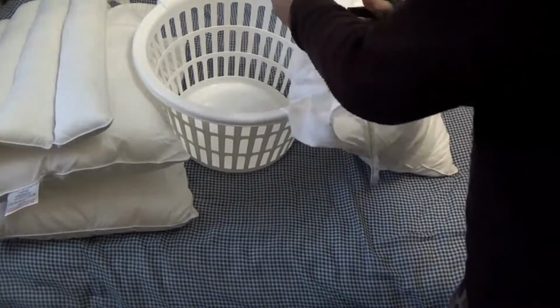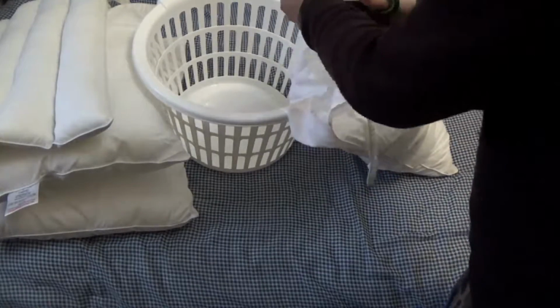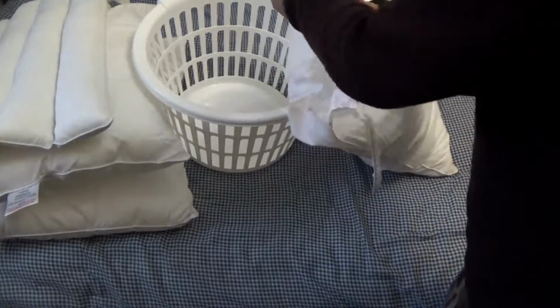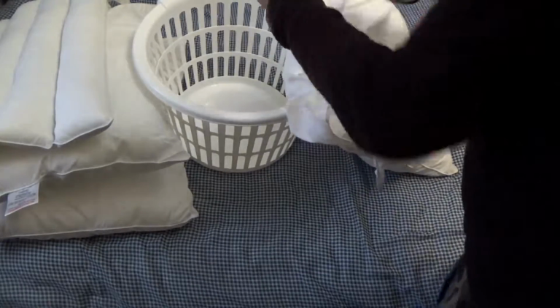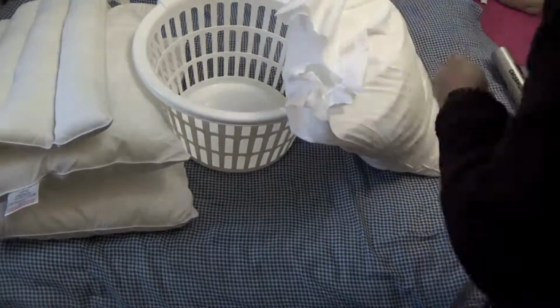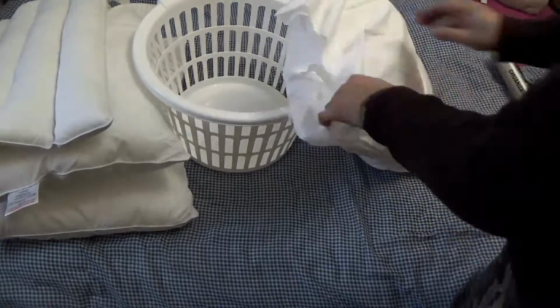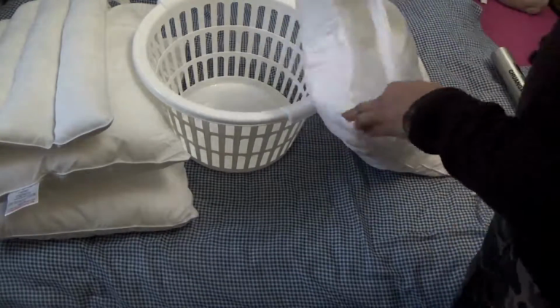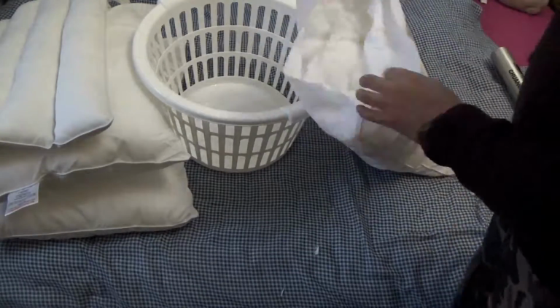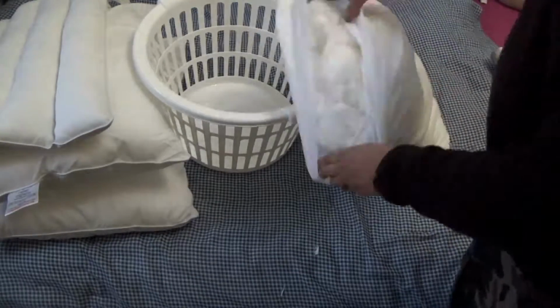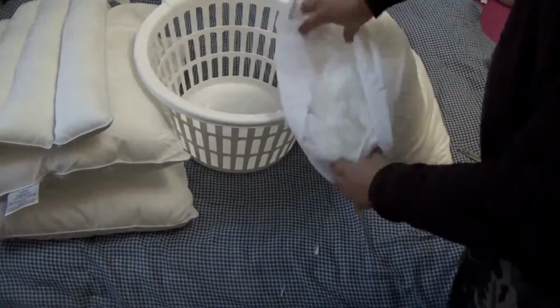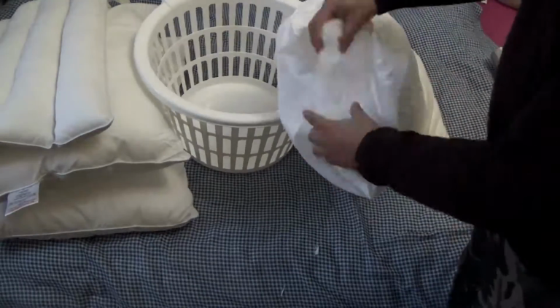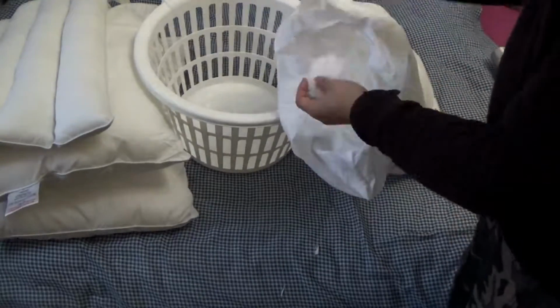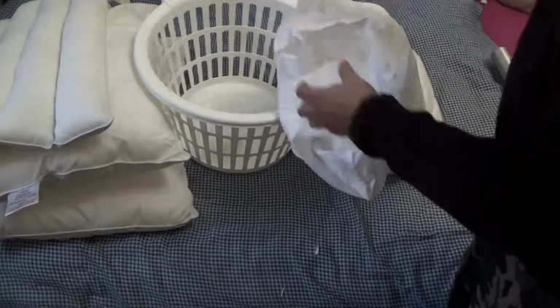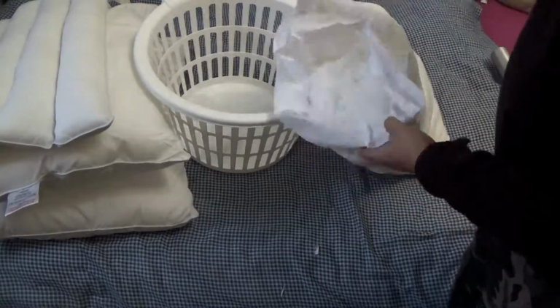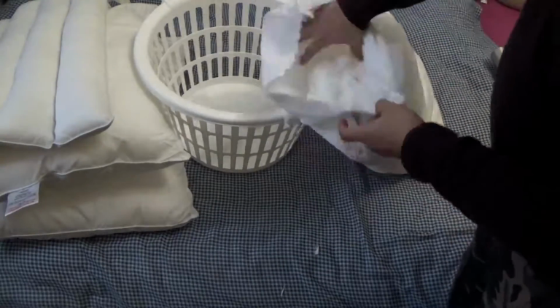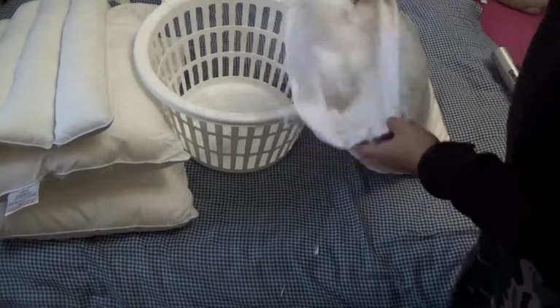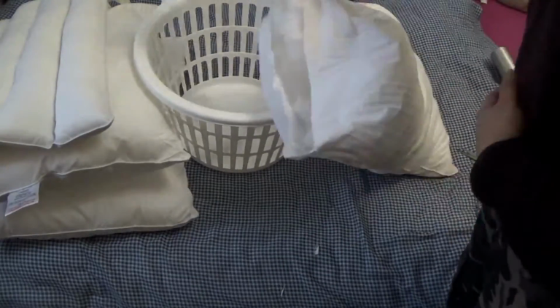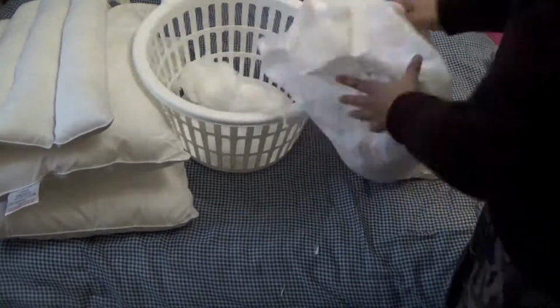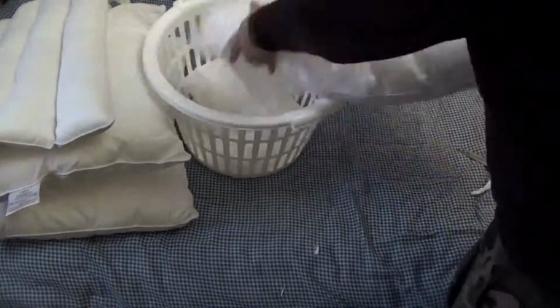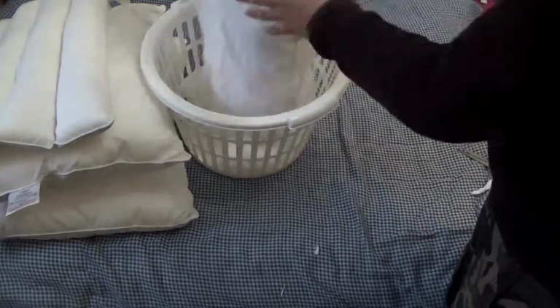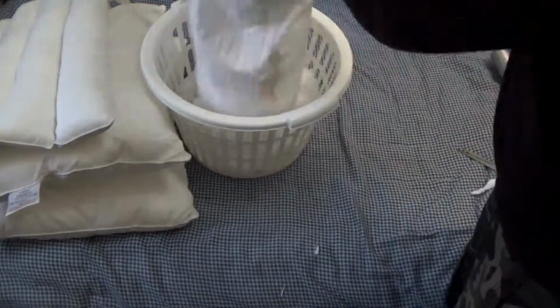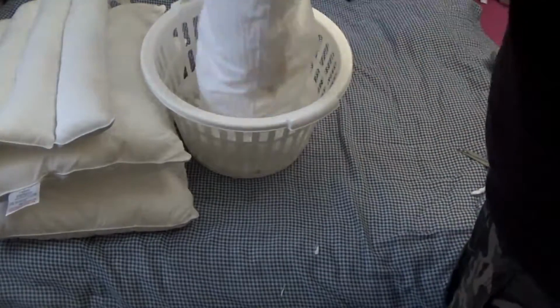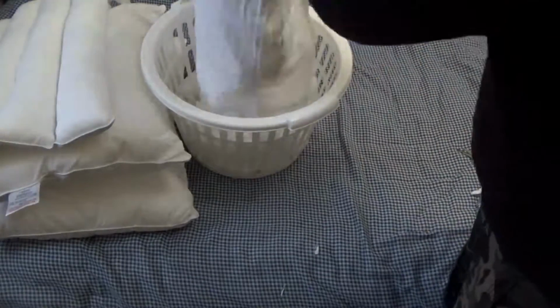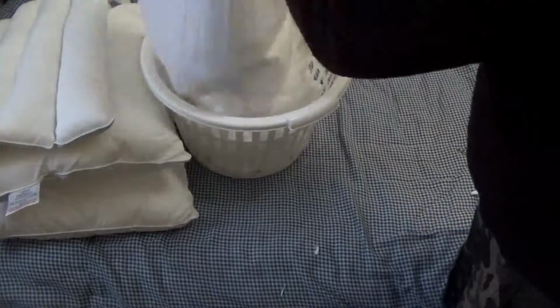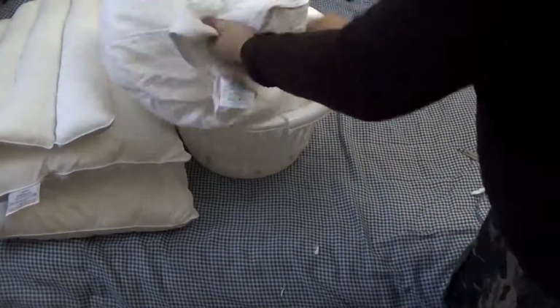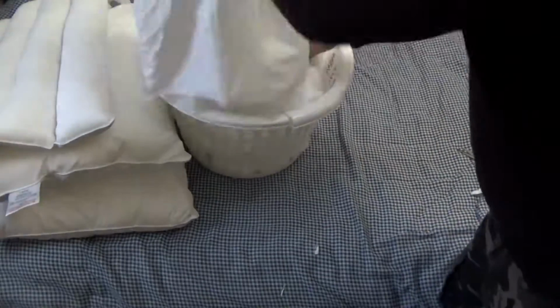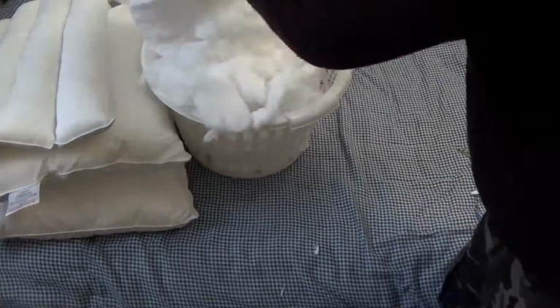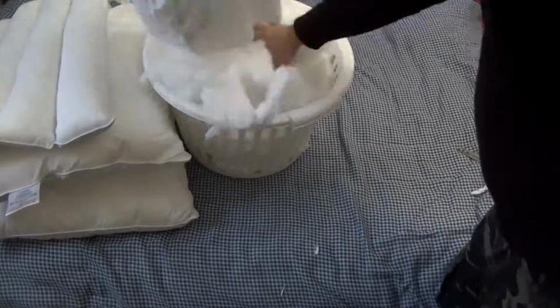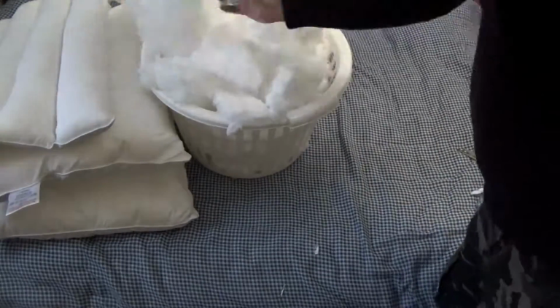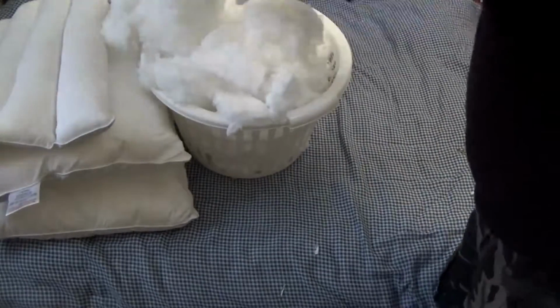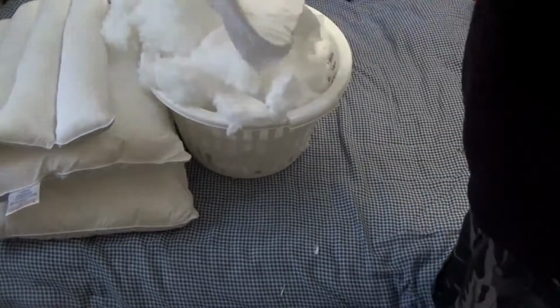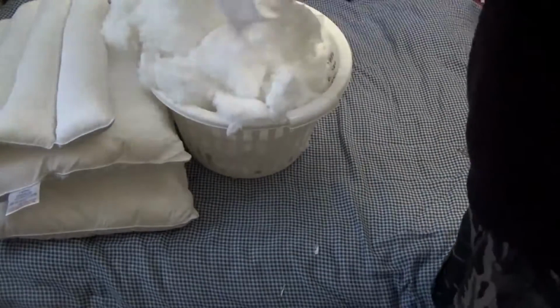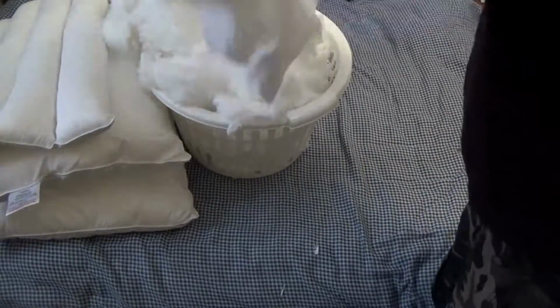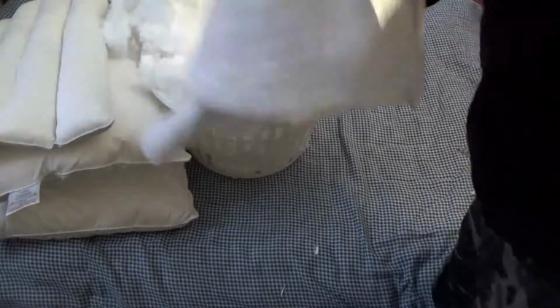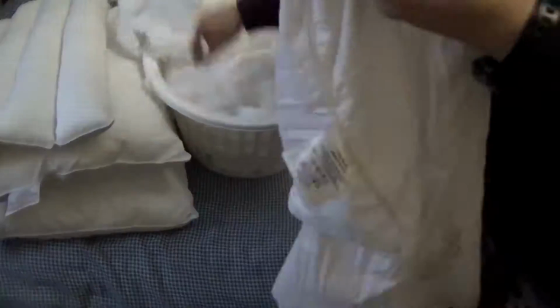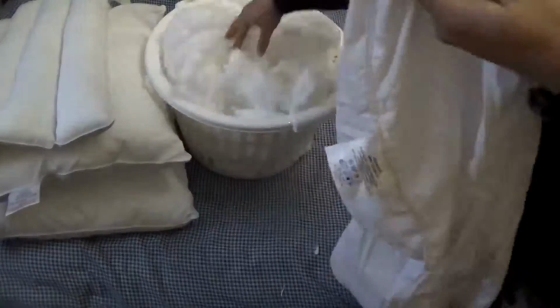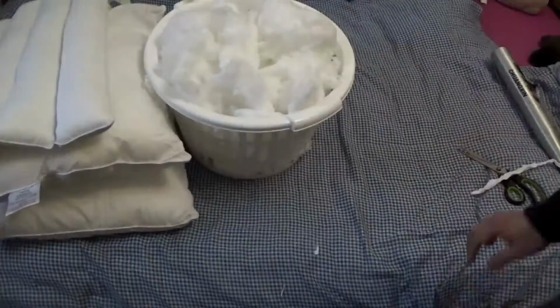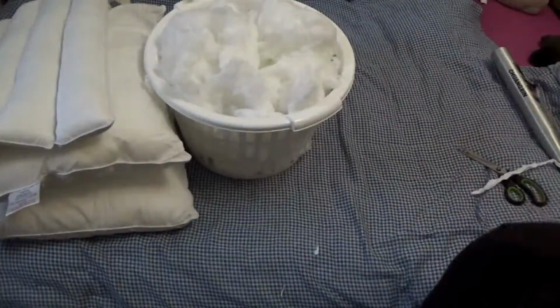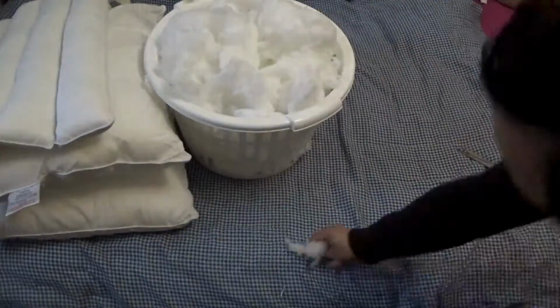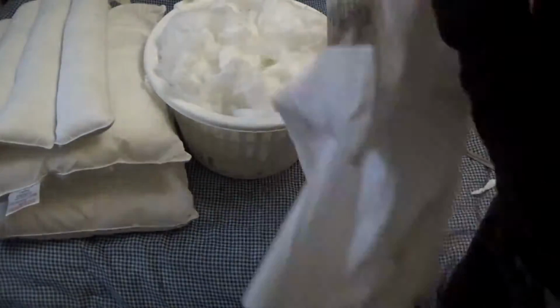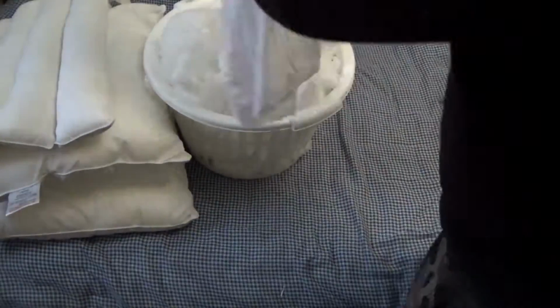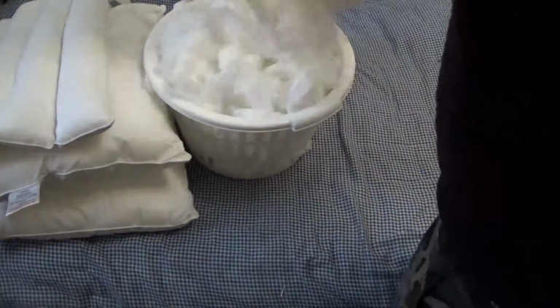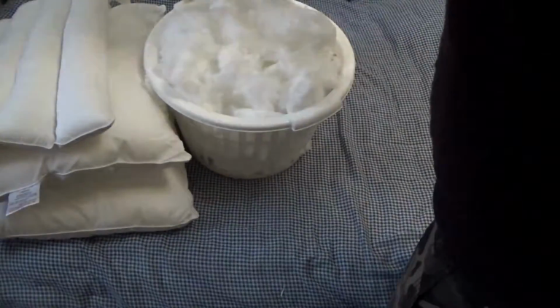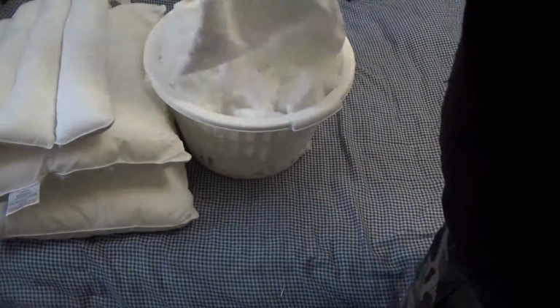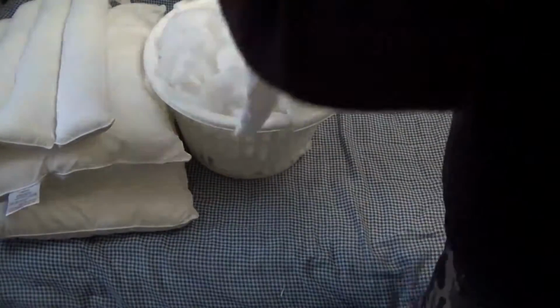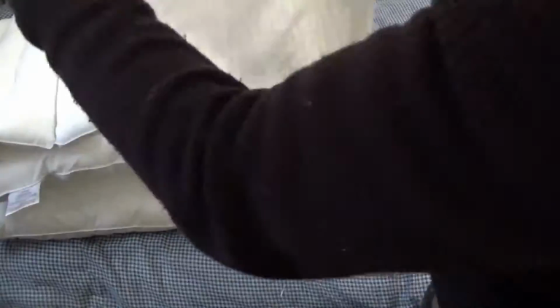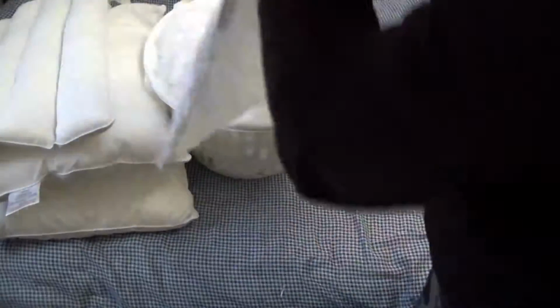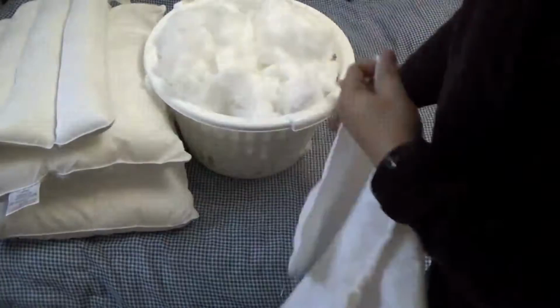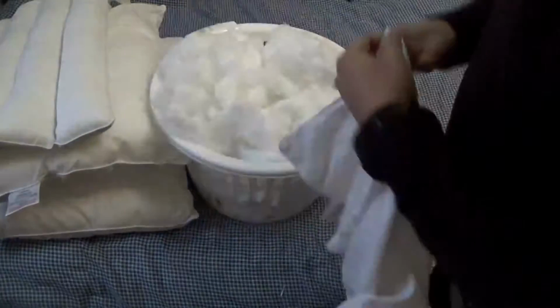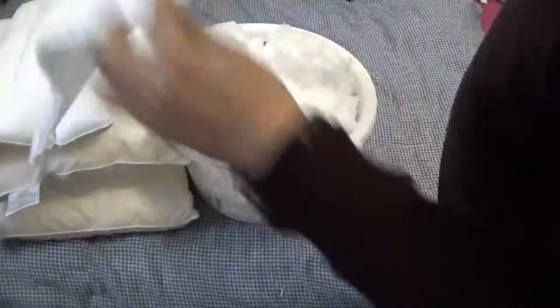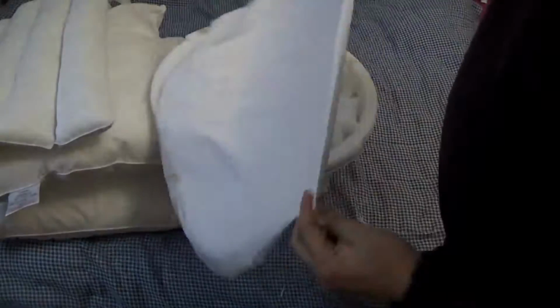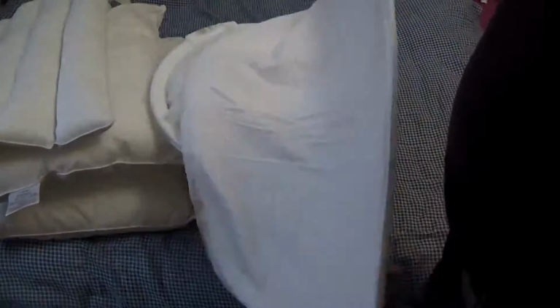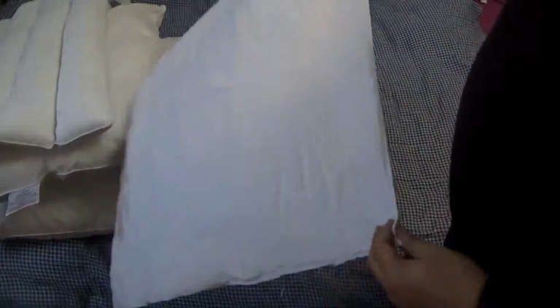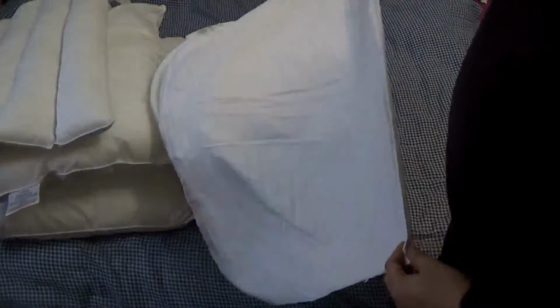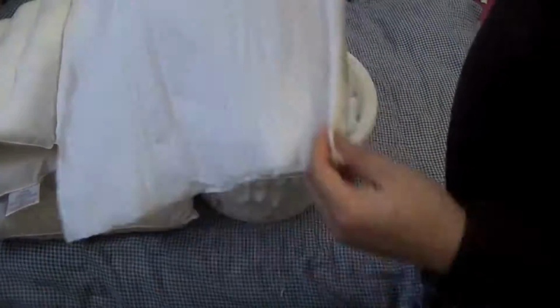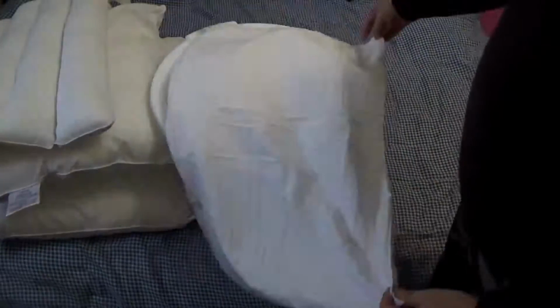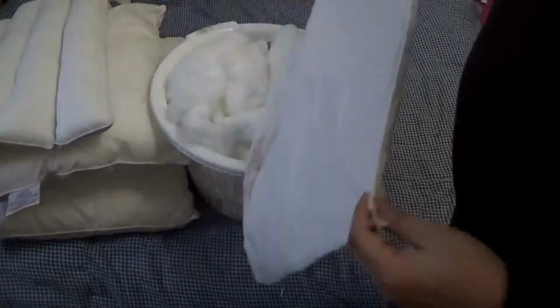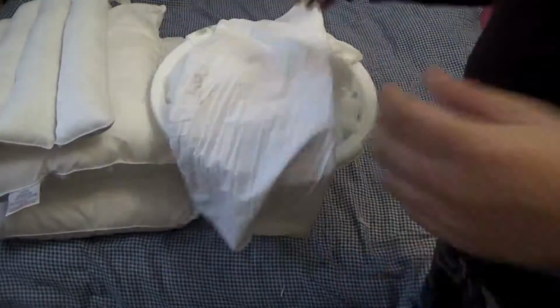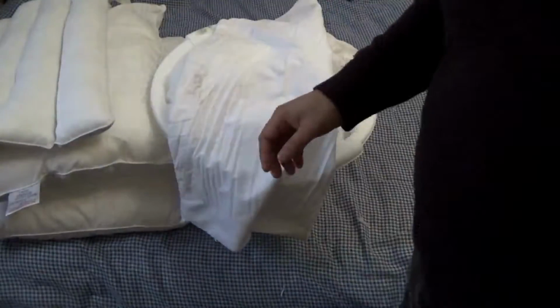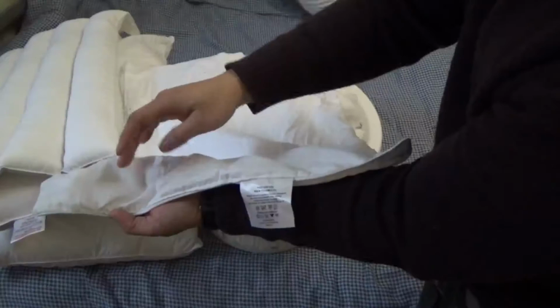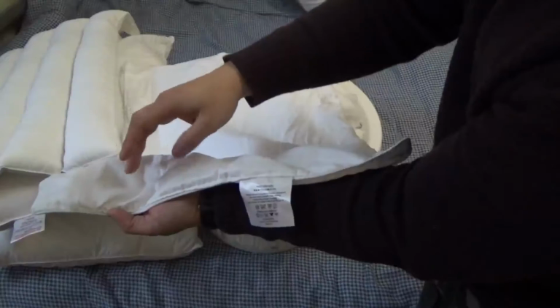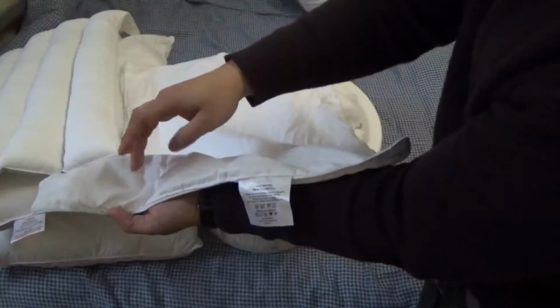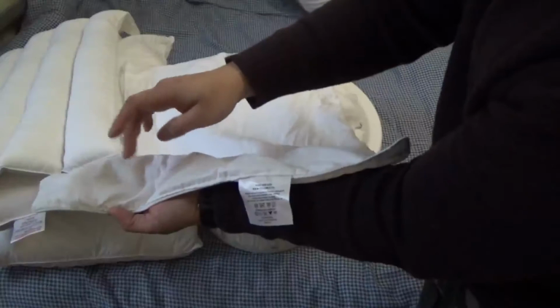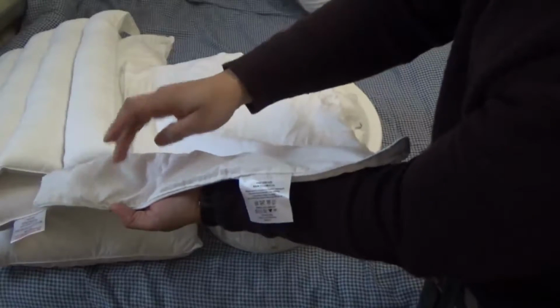All the cotton is crumbled. To get the best out of it, you can break them into small pieces.